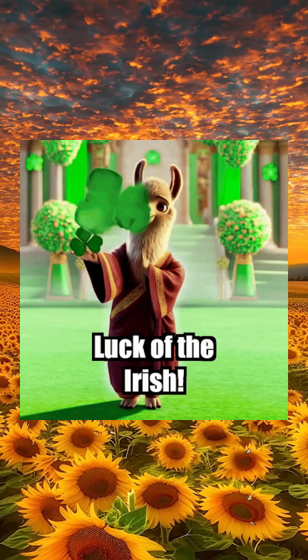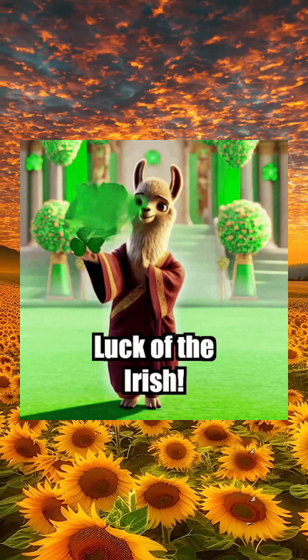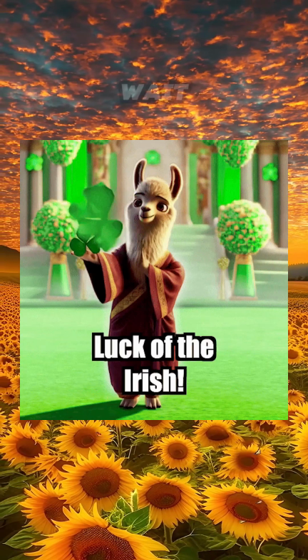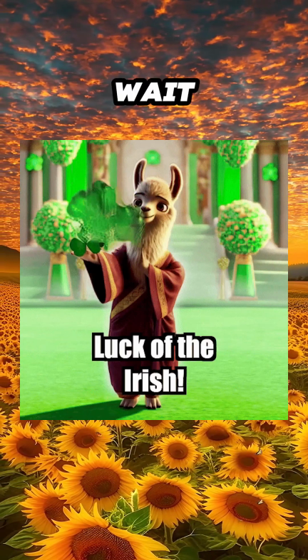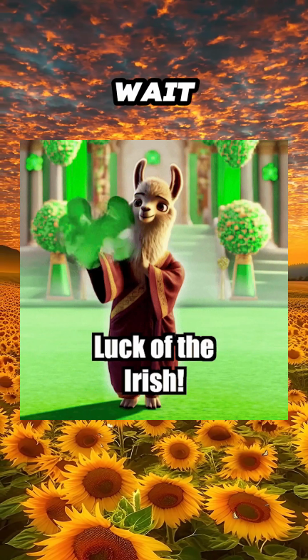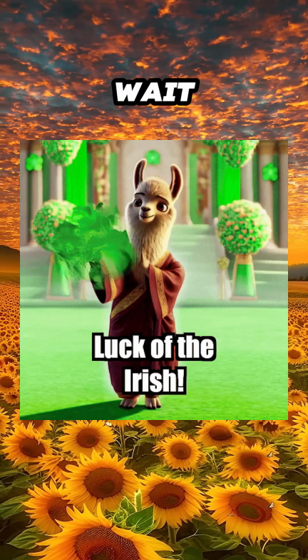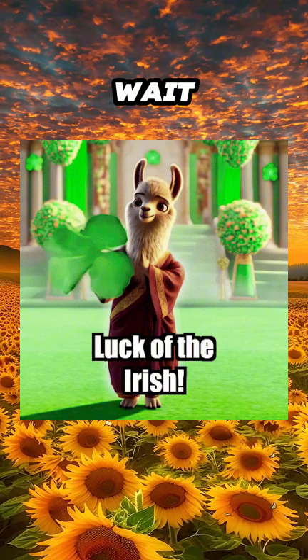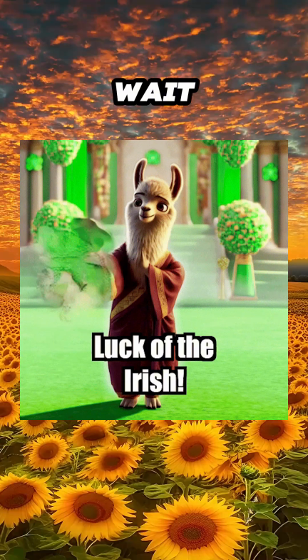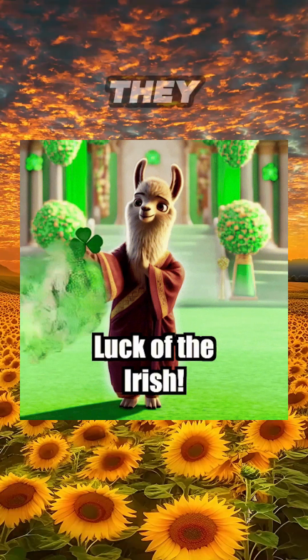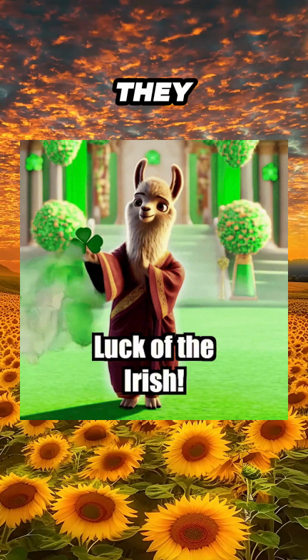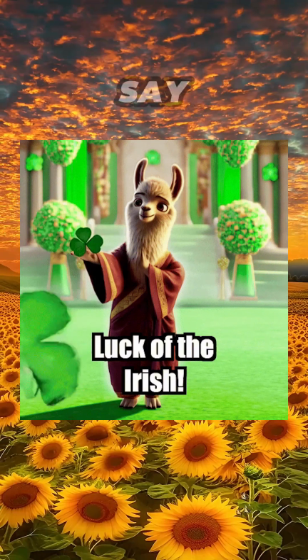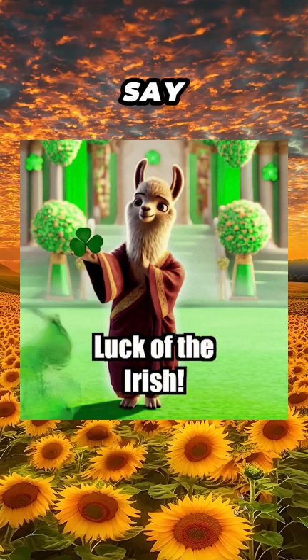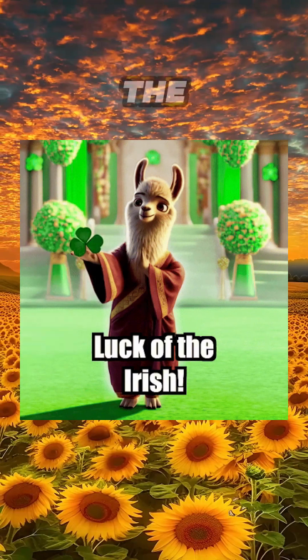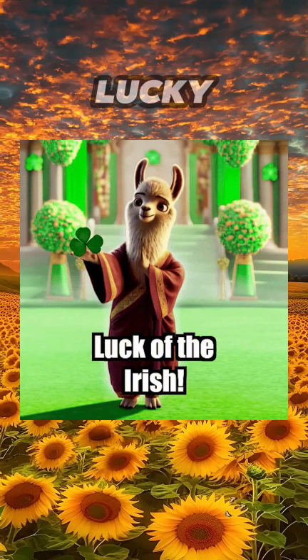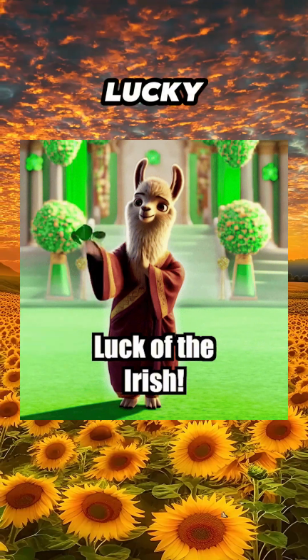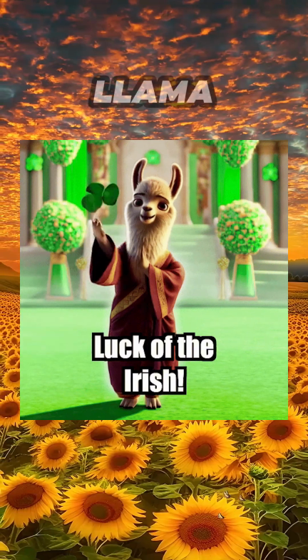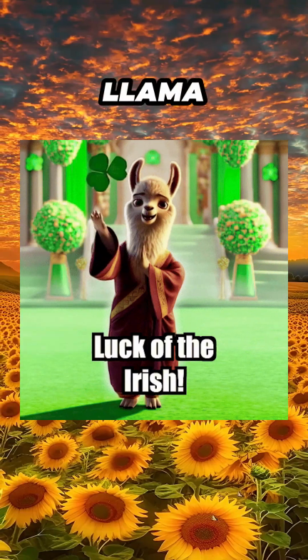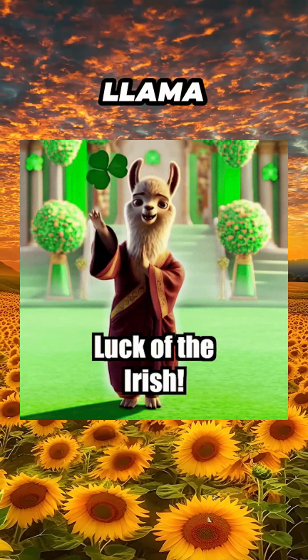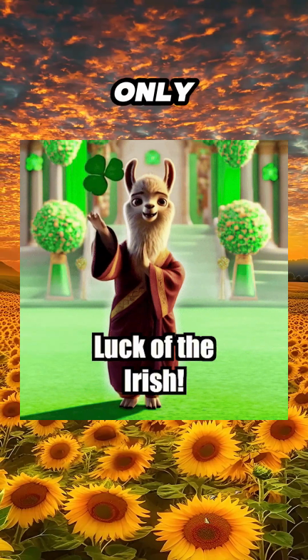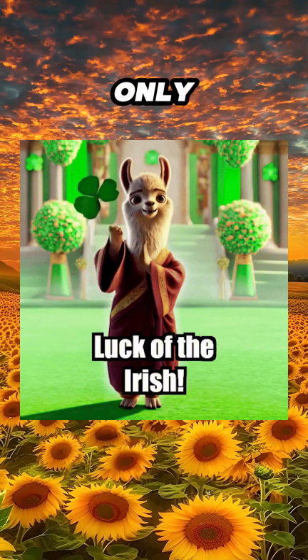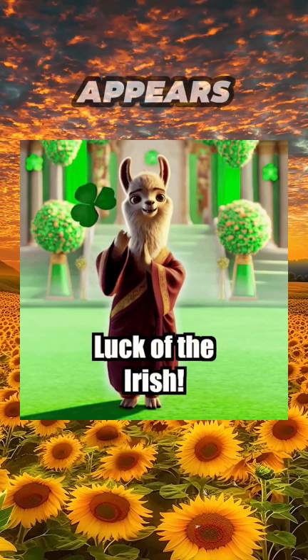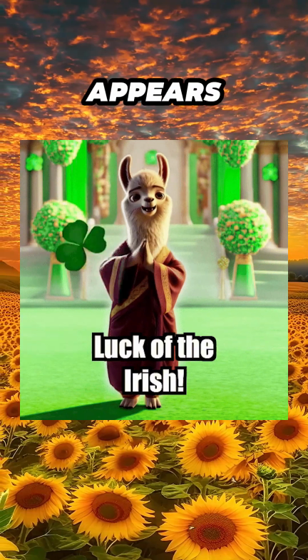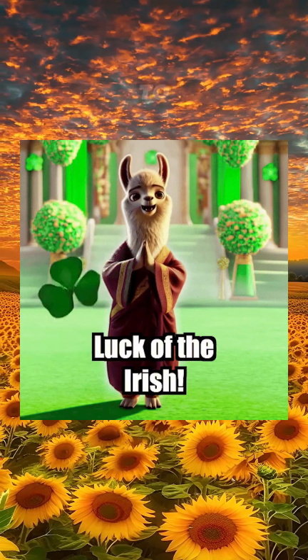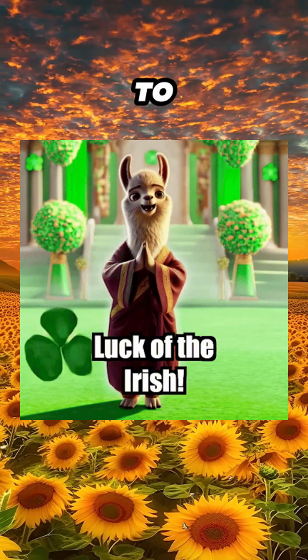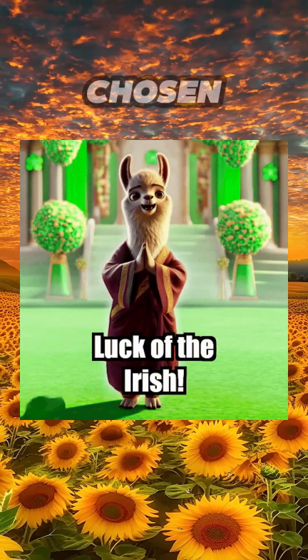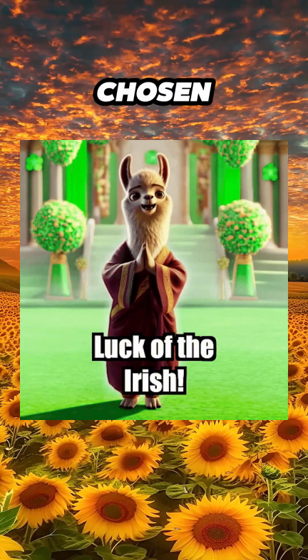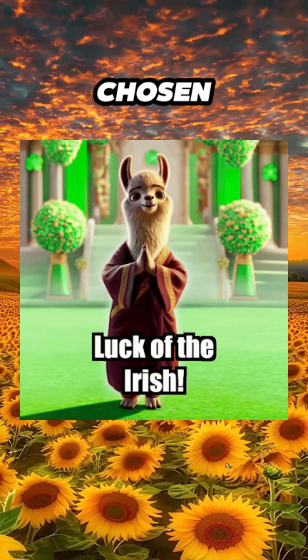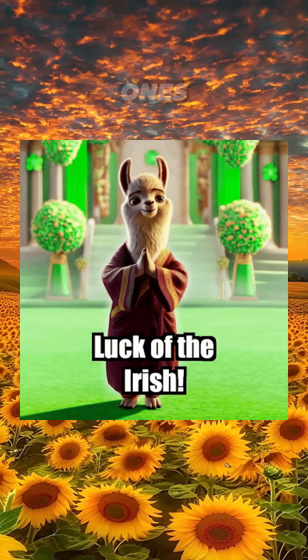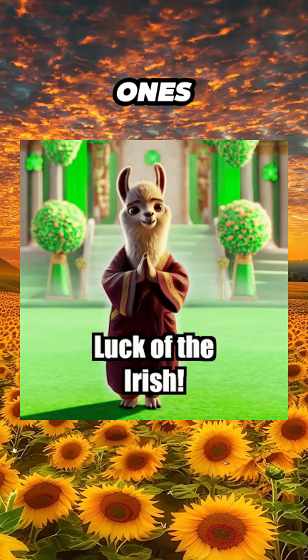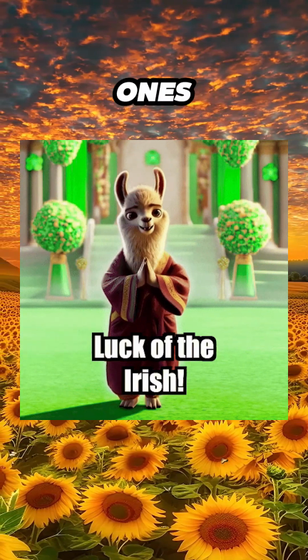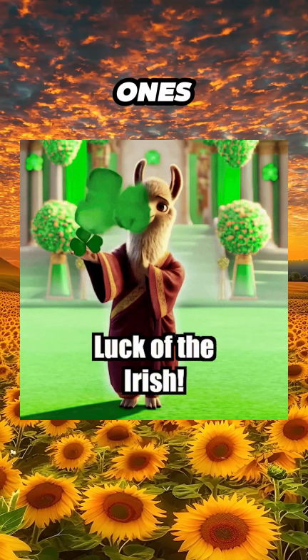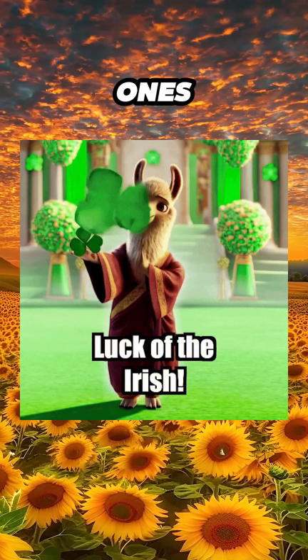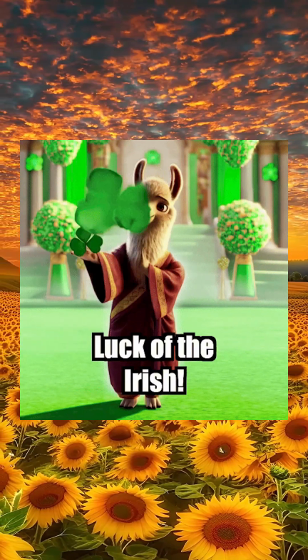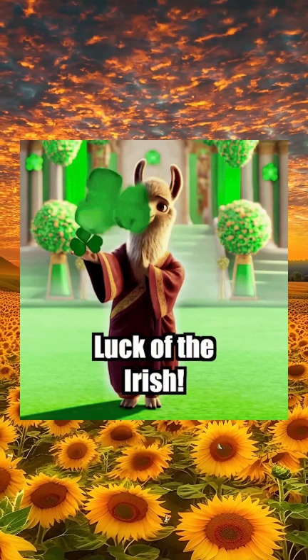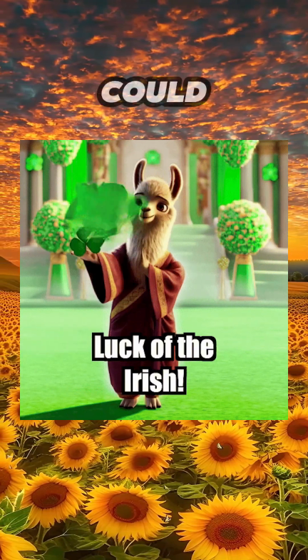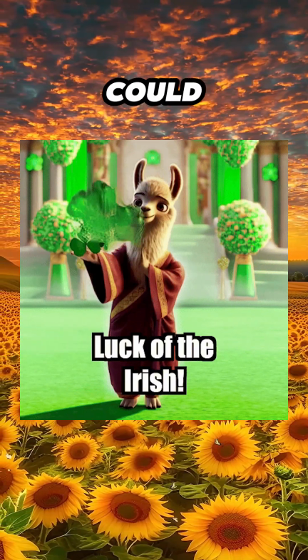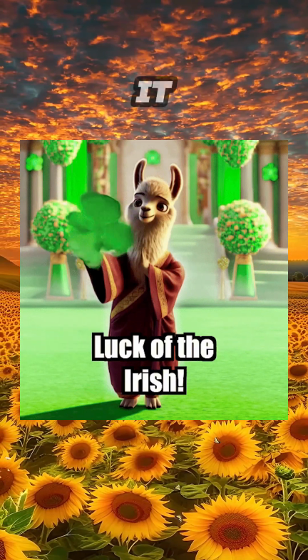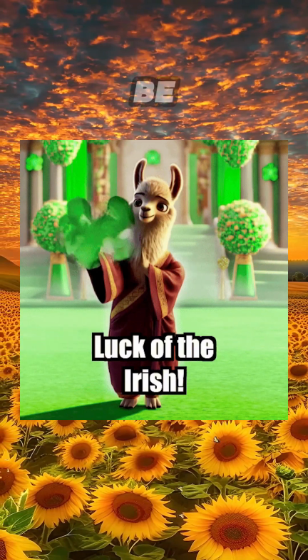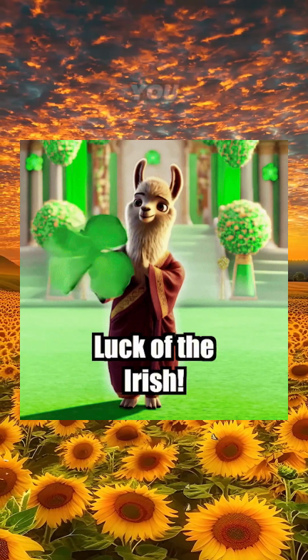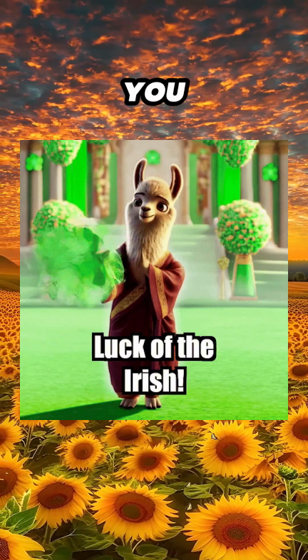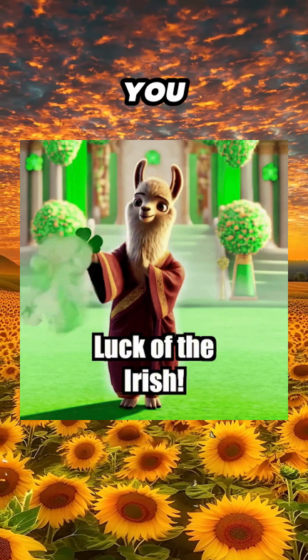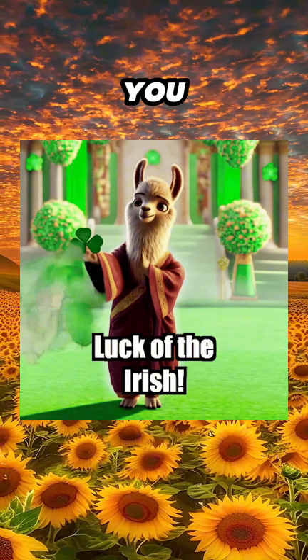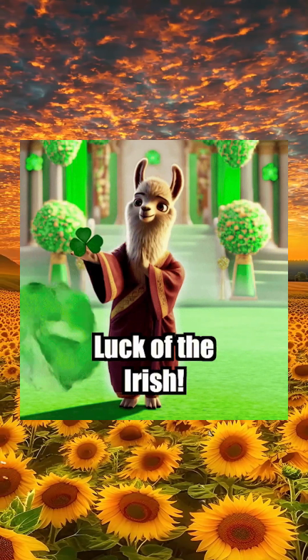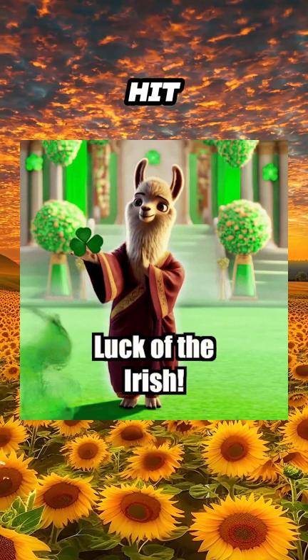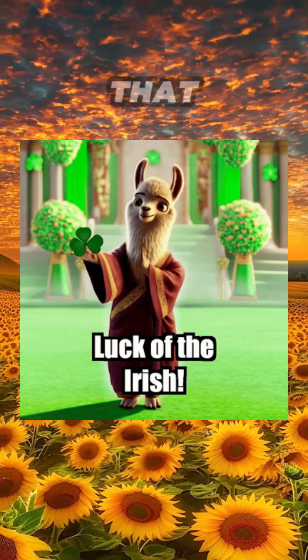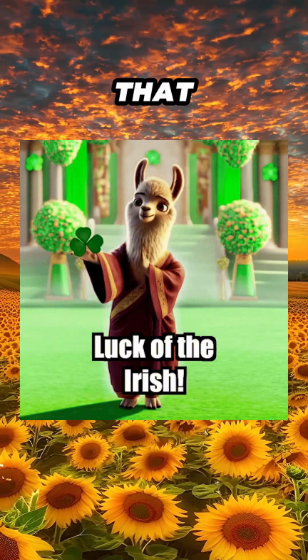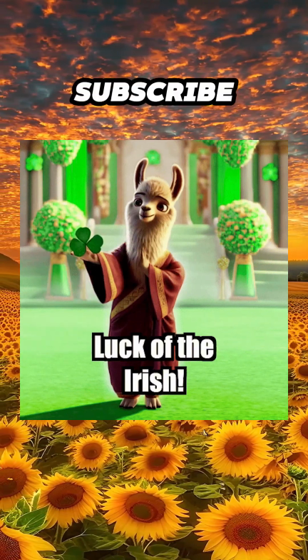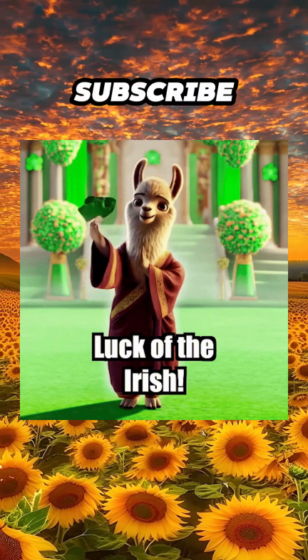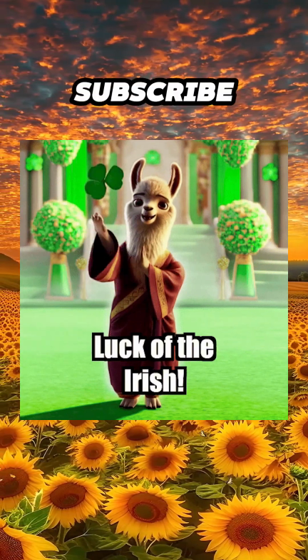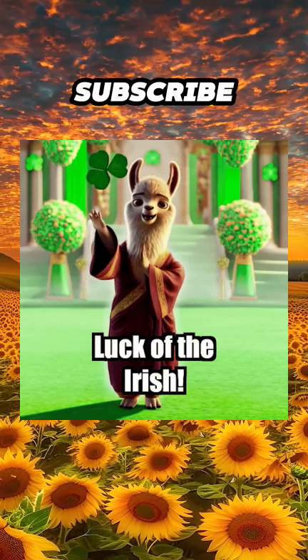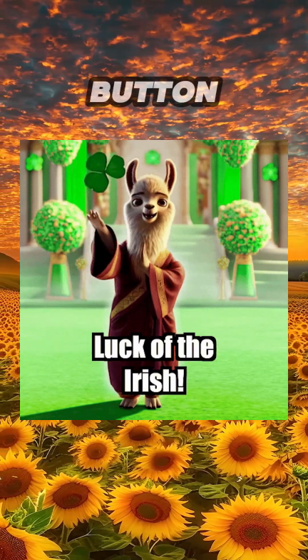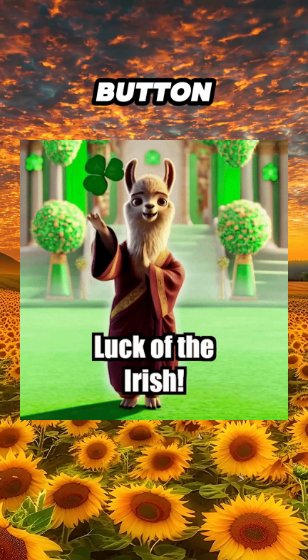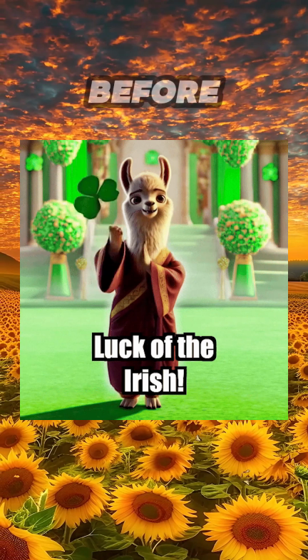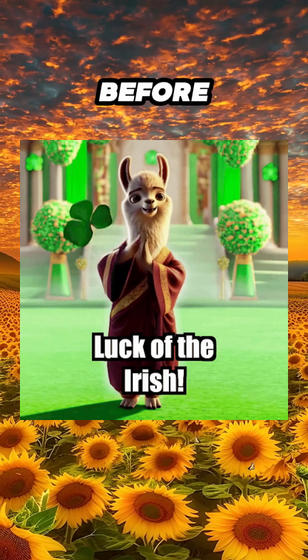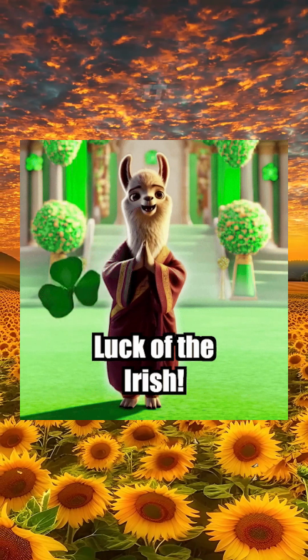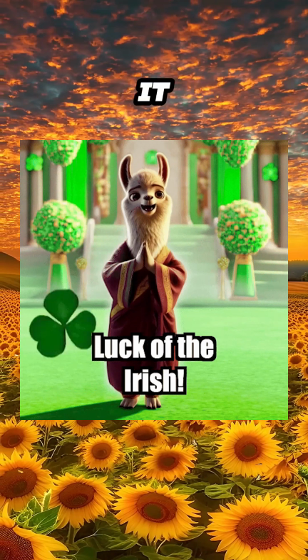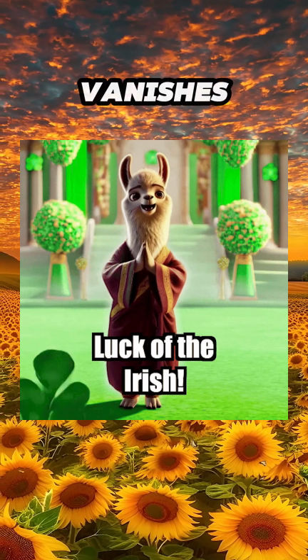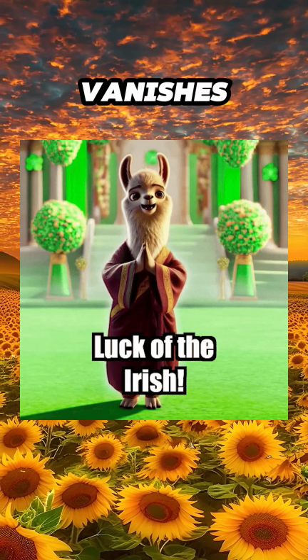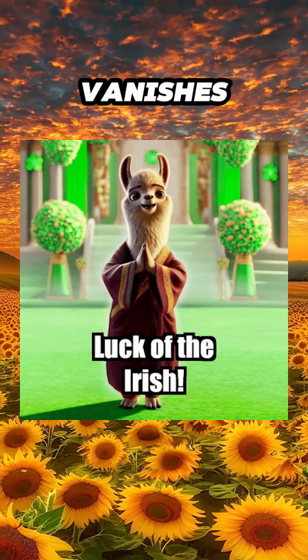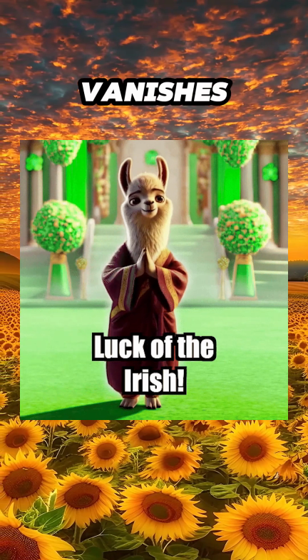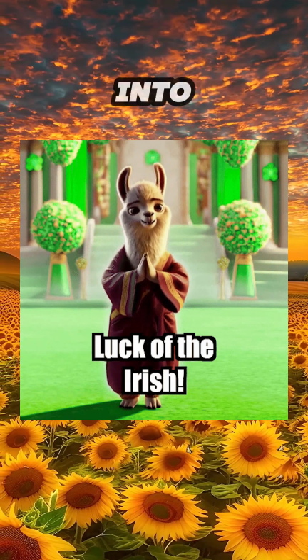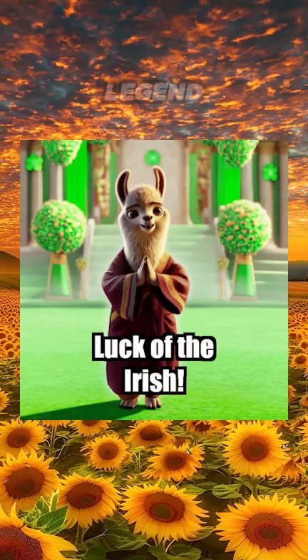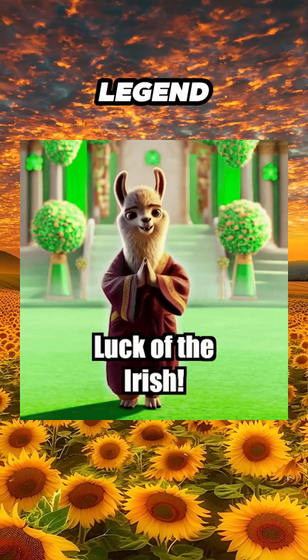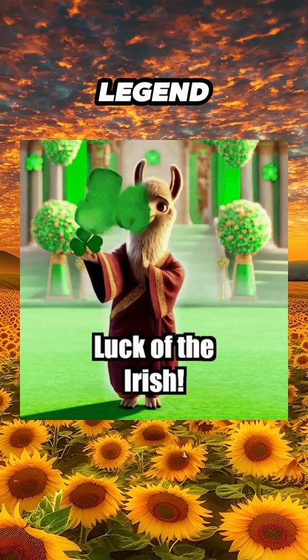Wait — they say the Lucky Llama only appears to the Chosen Ones. Could it be you? Hit that subscribe button before it vanishes into legend.